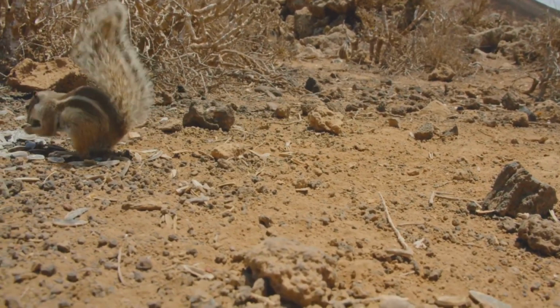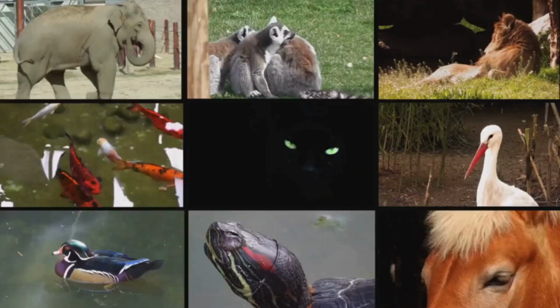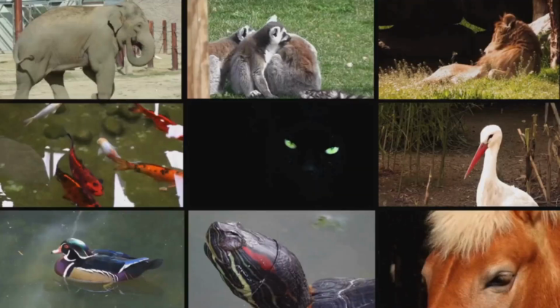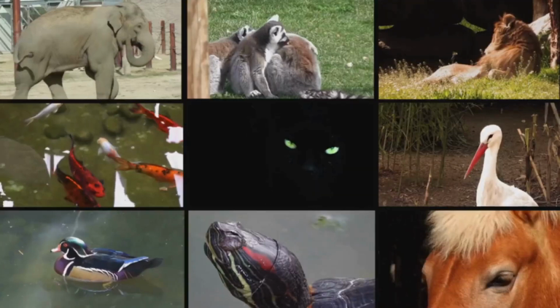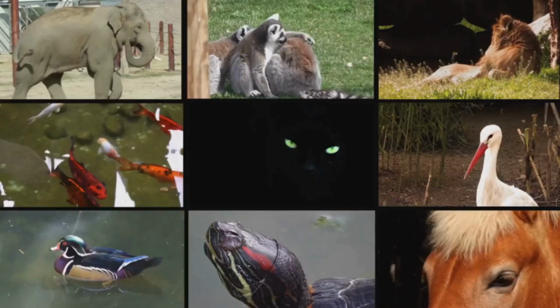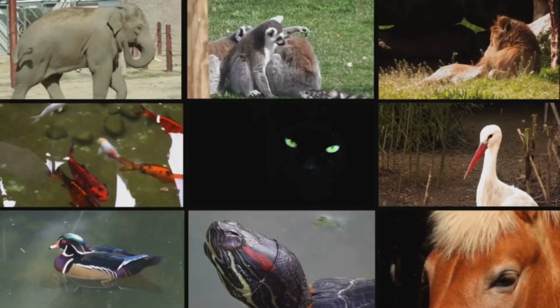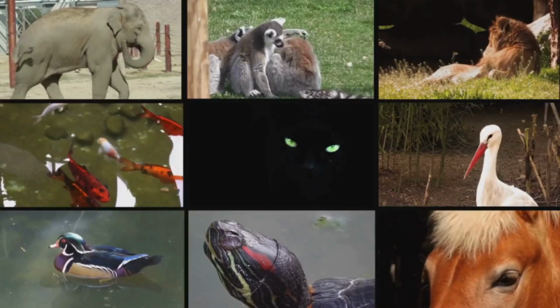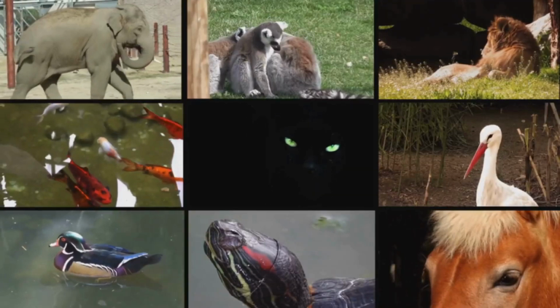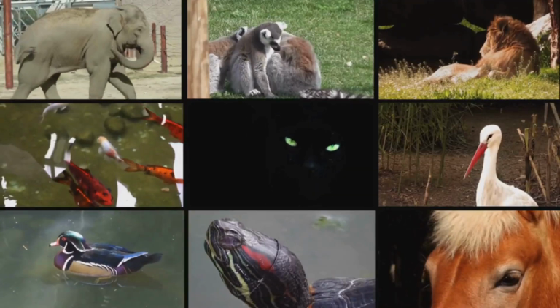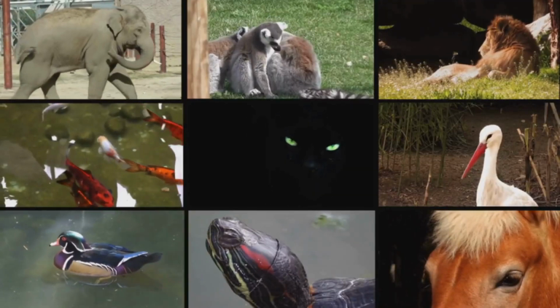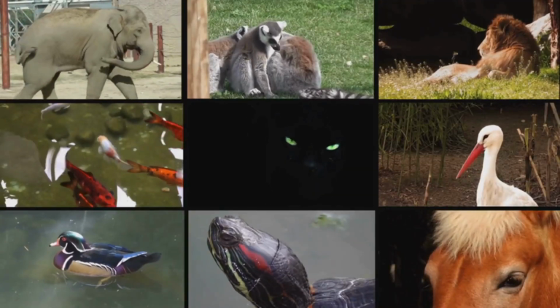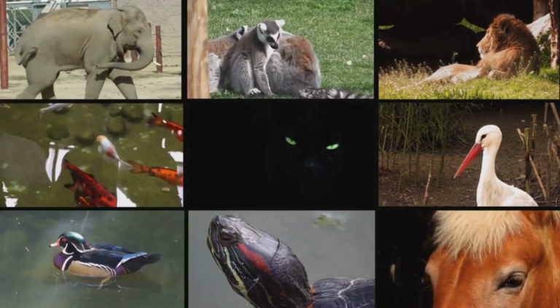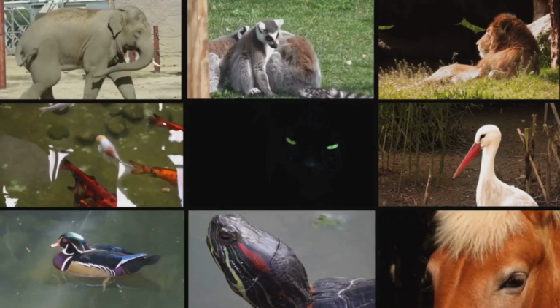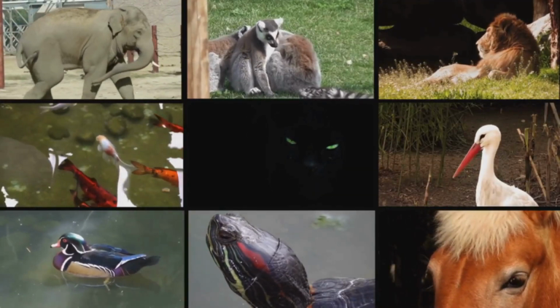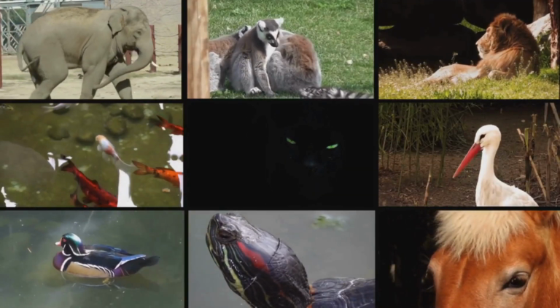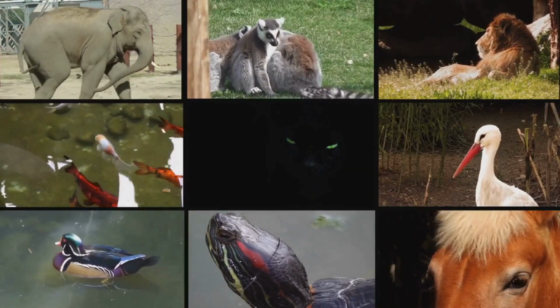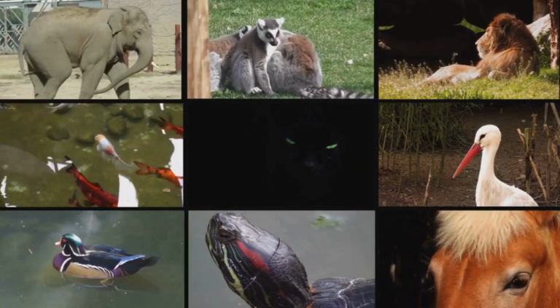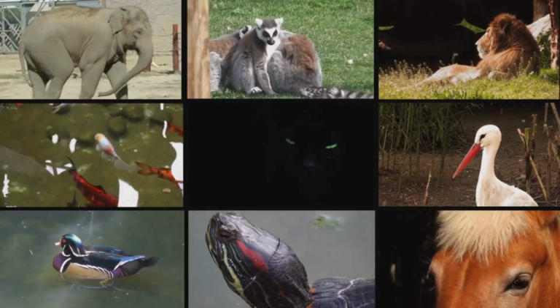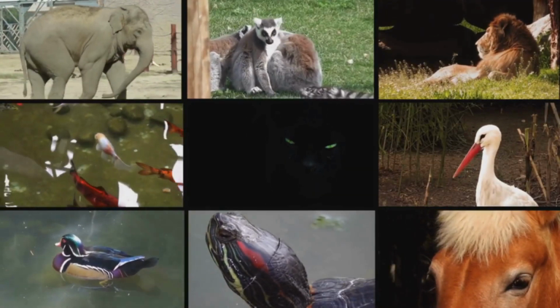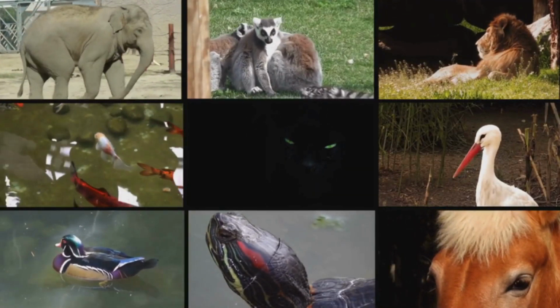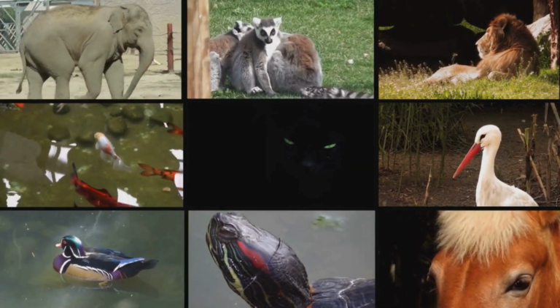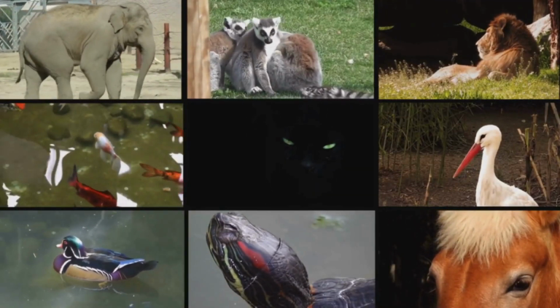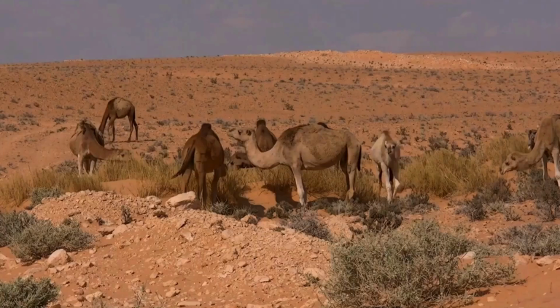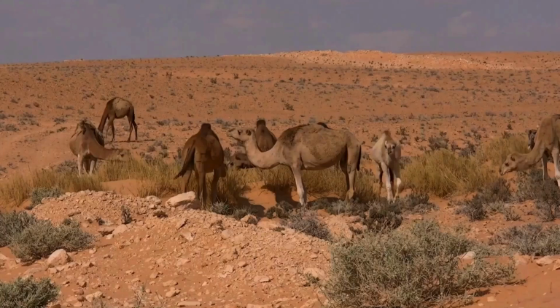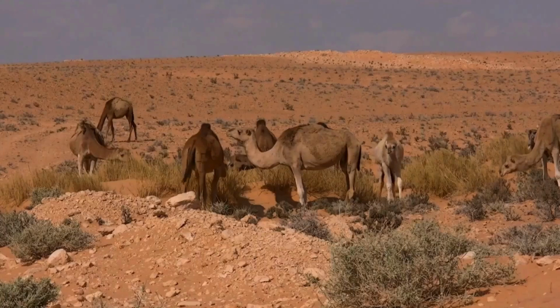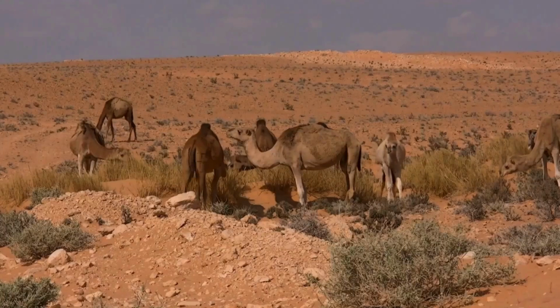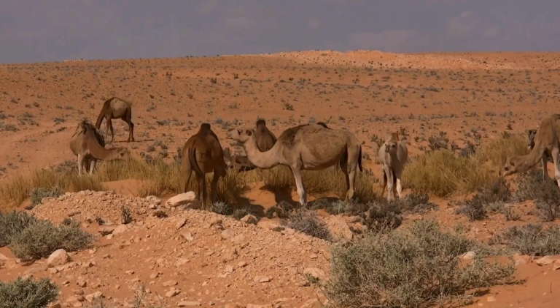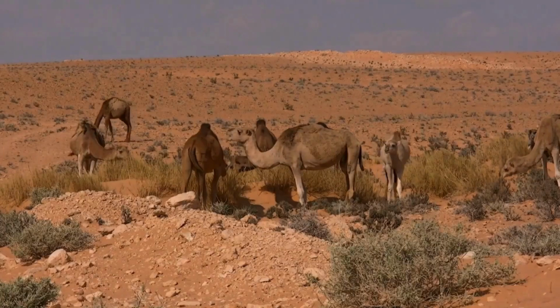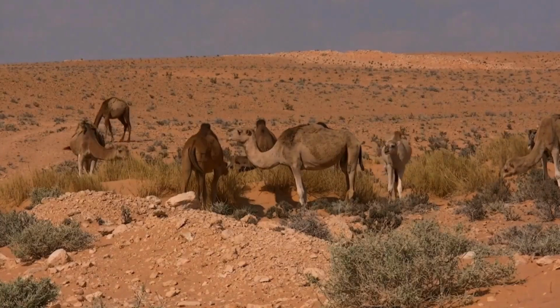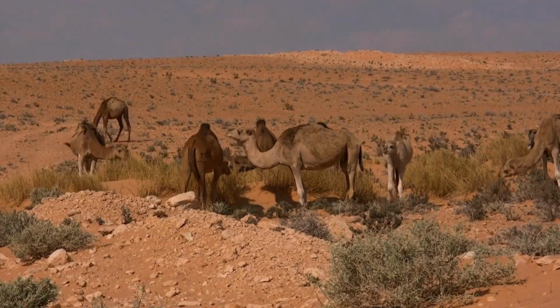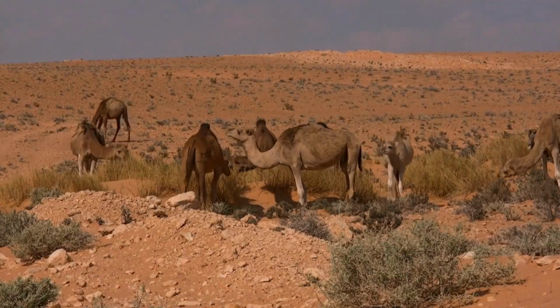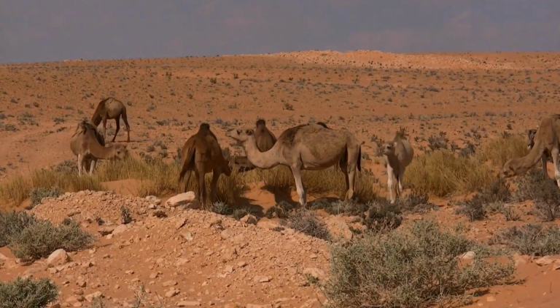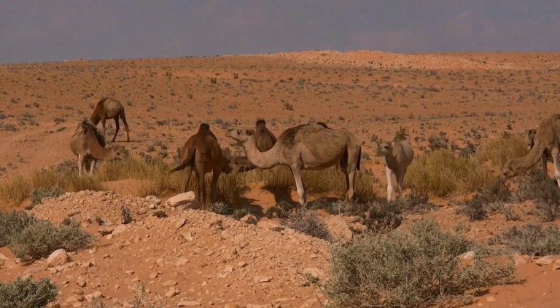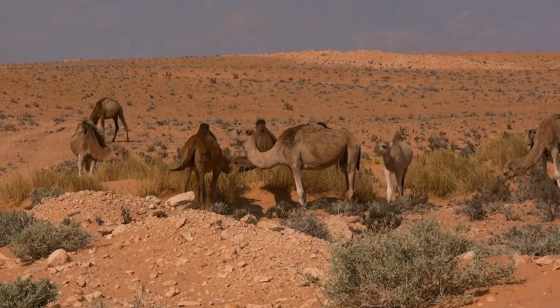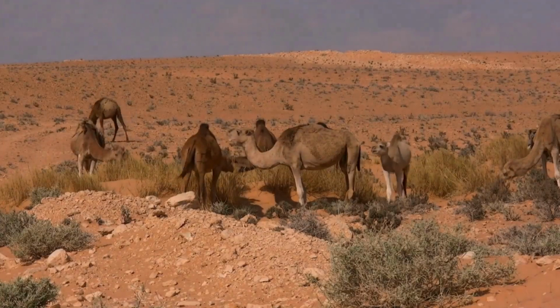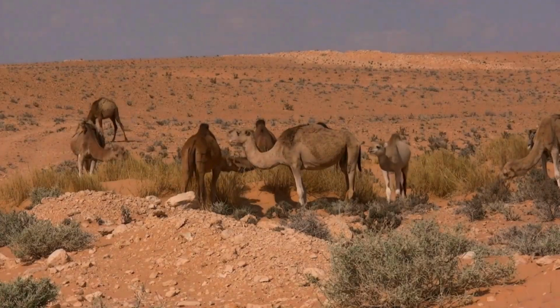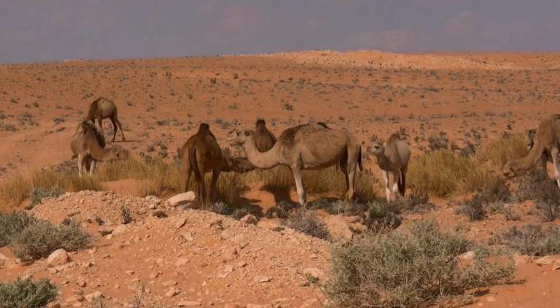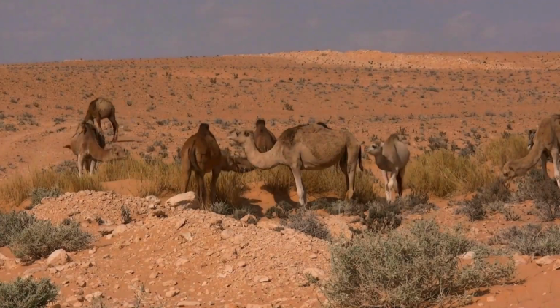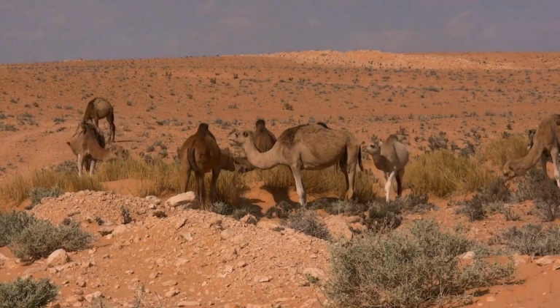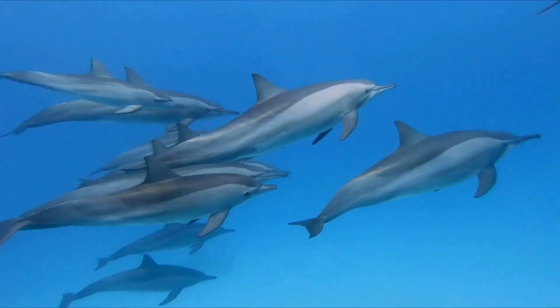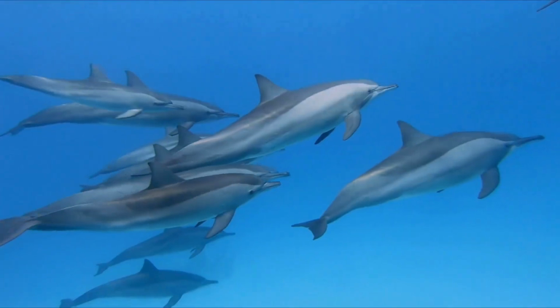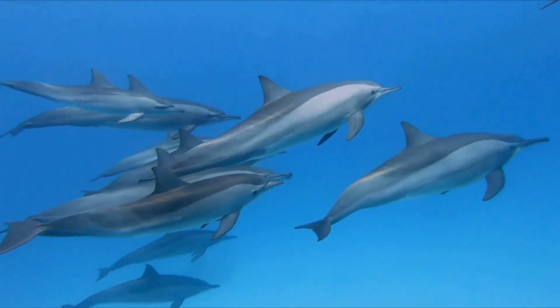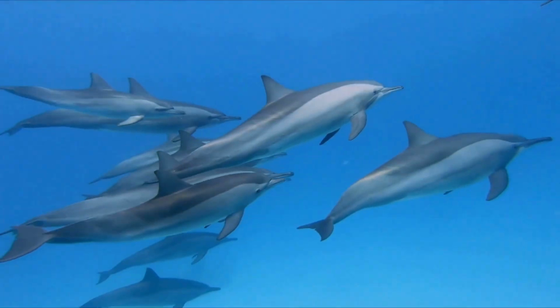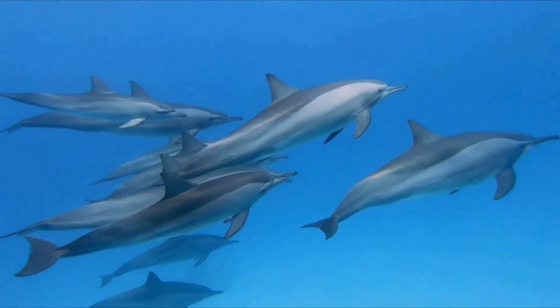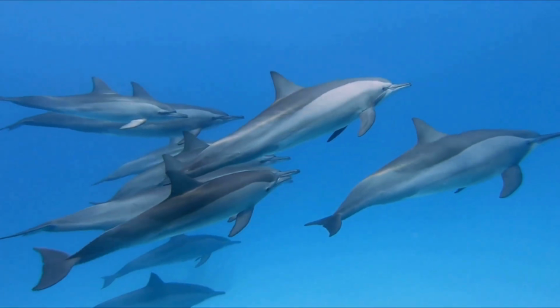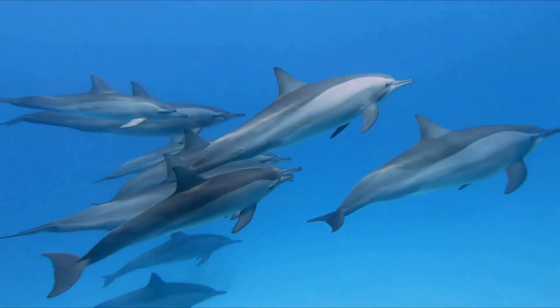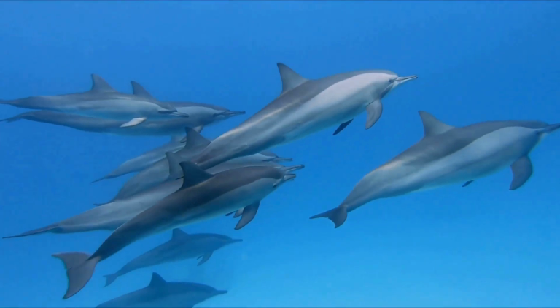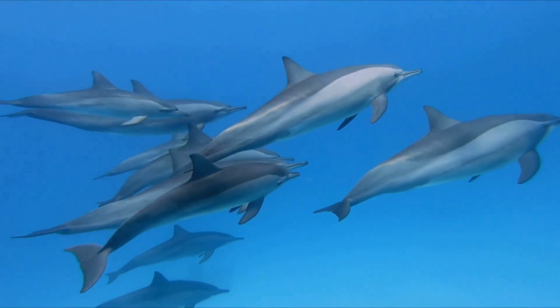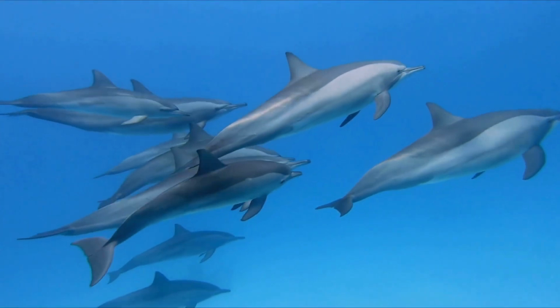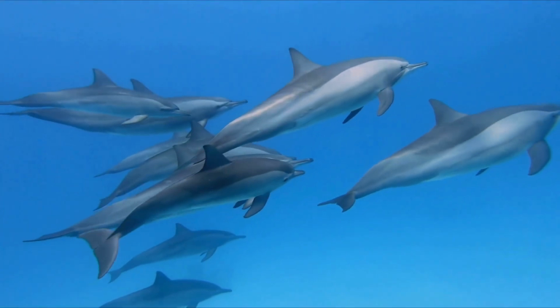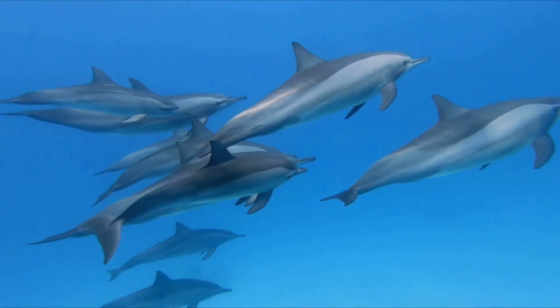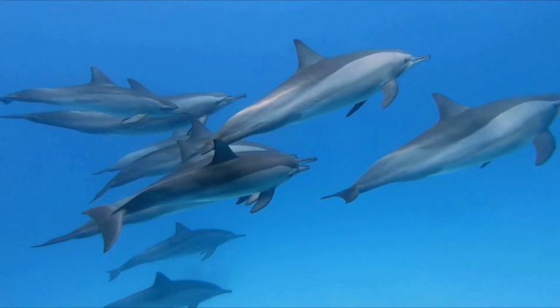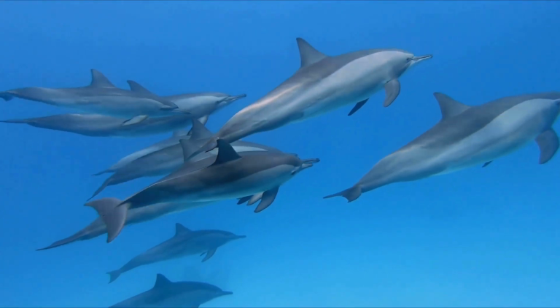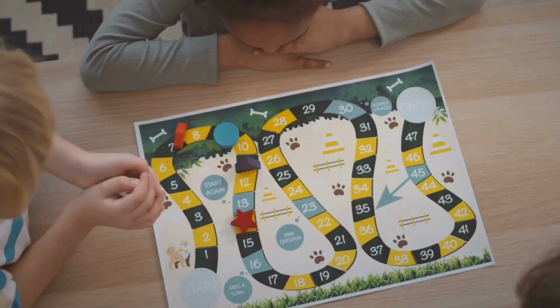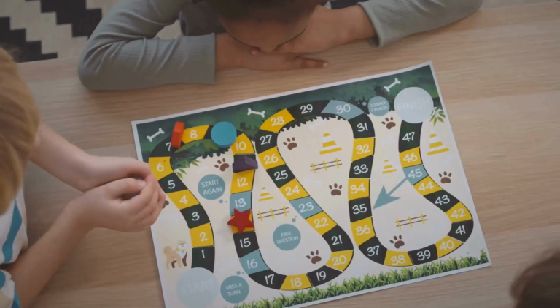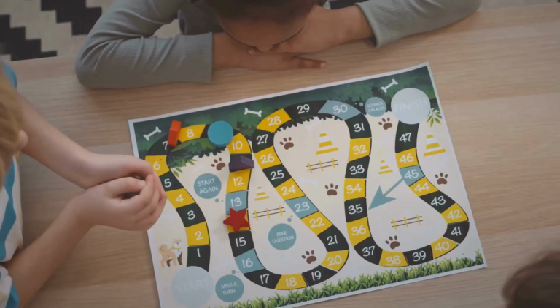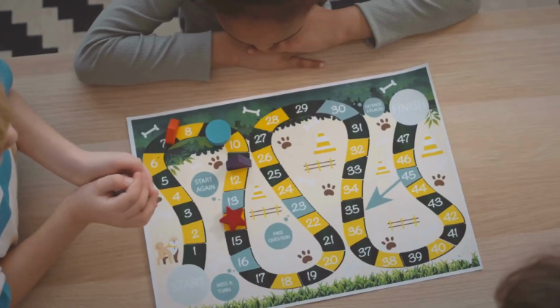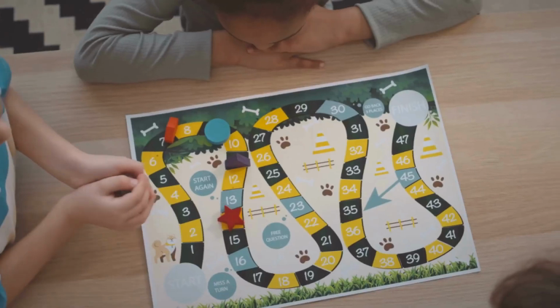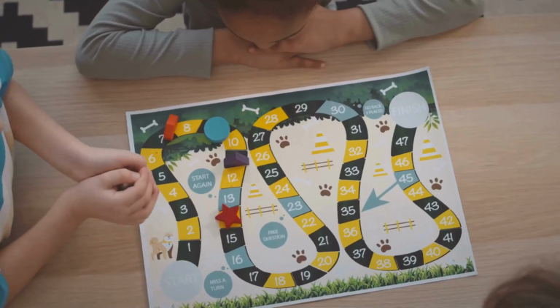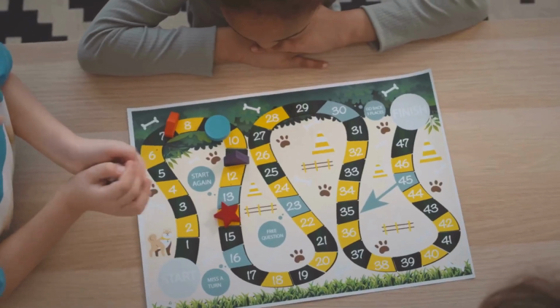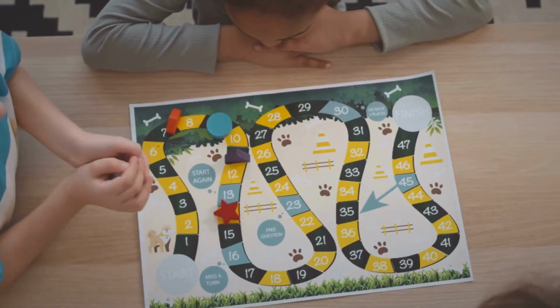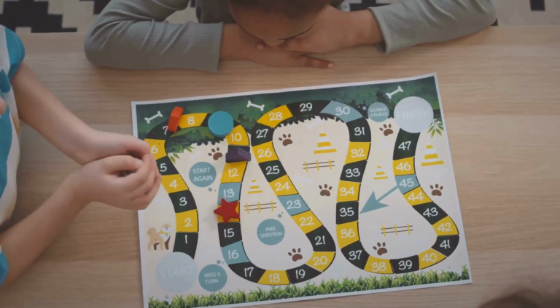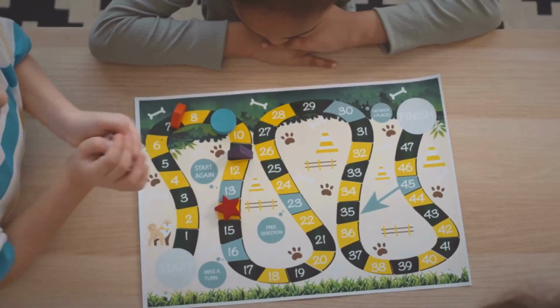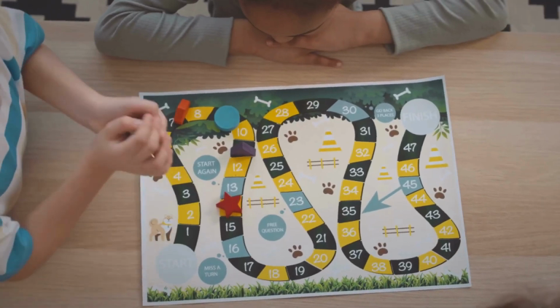Can you match the animal to its habitat? Where does the camel live? How about the dolphin? Let's see how many you get right.